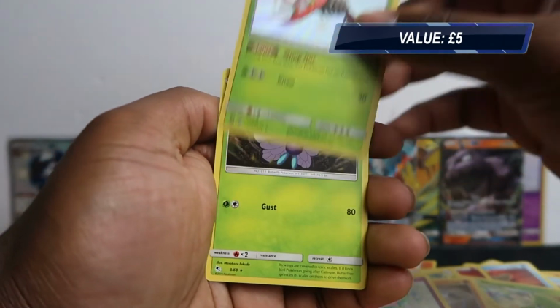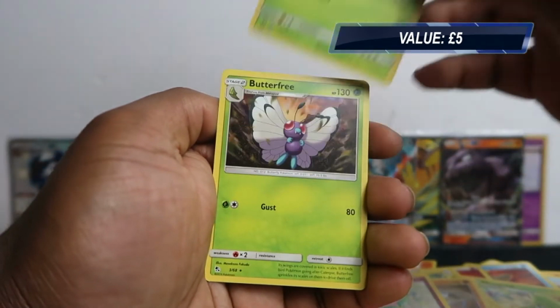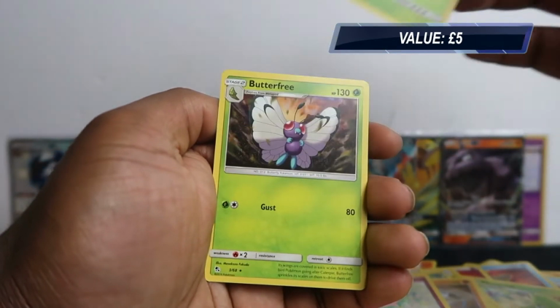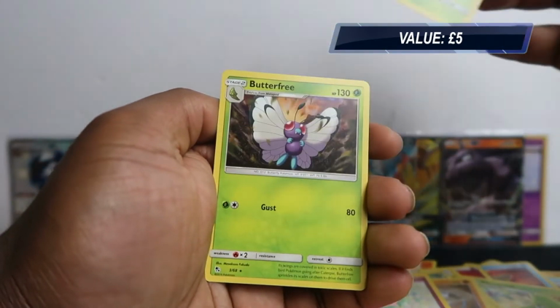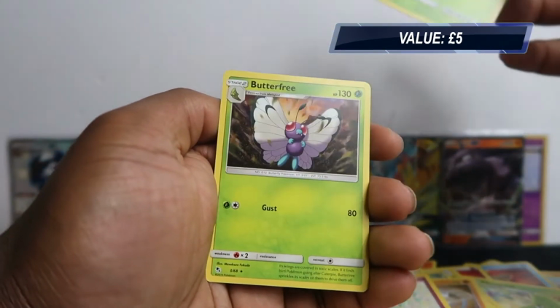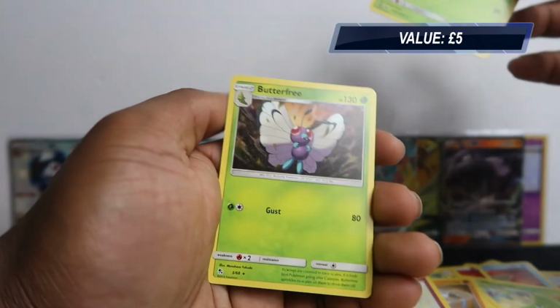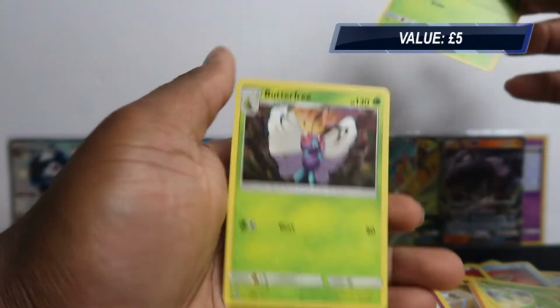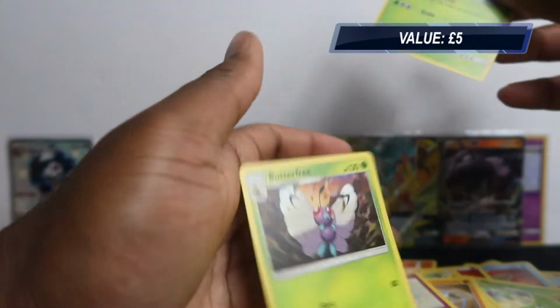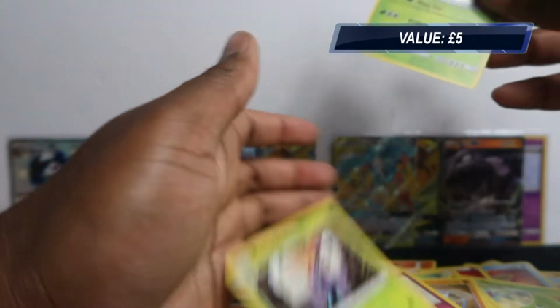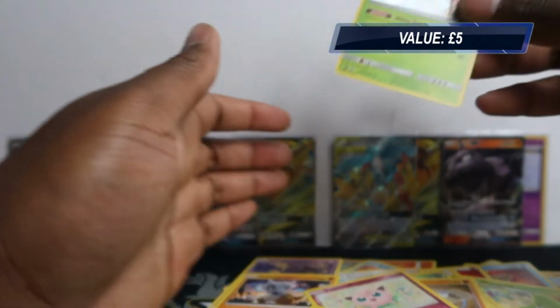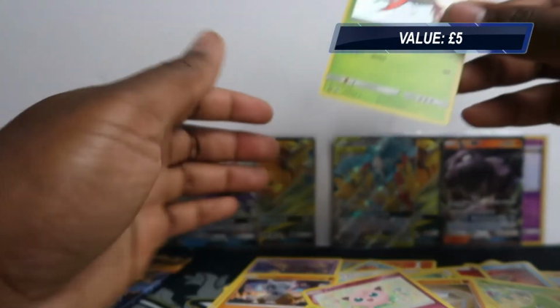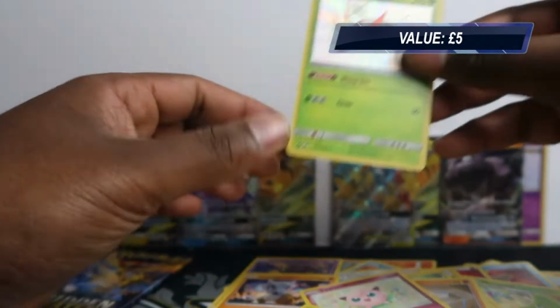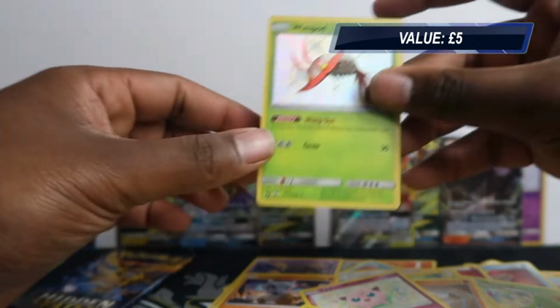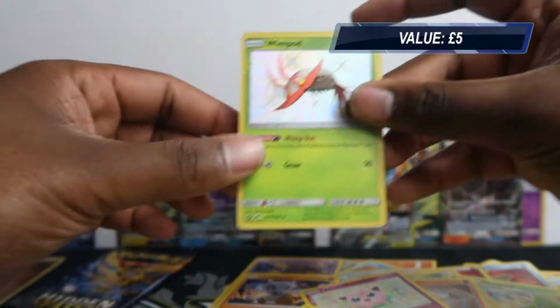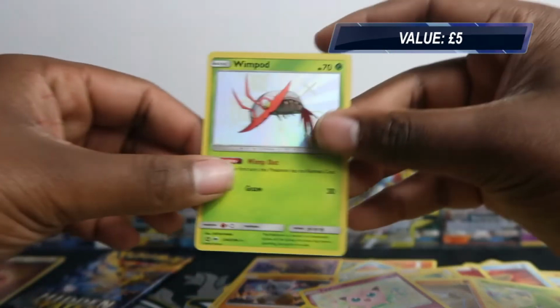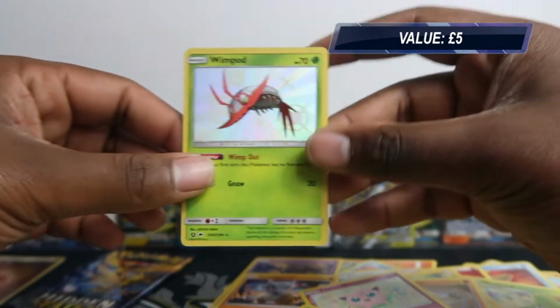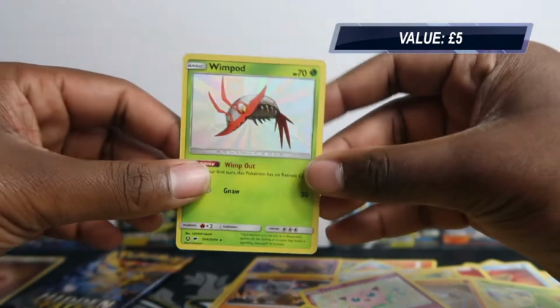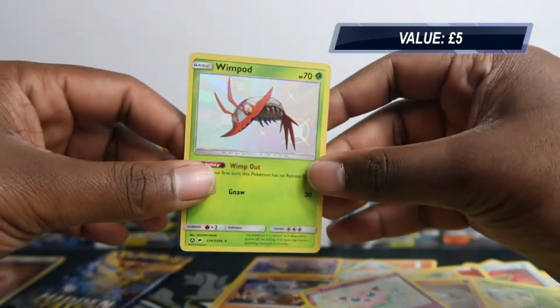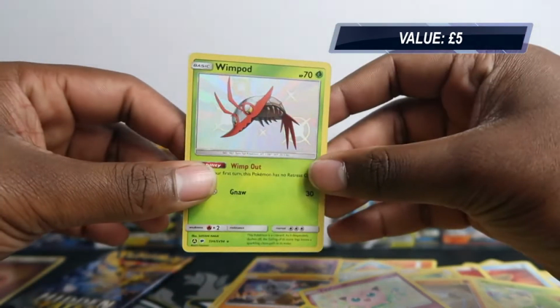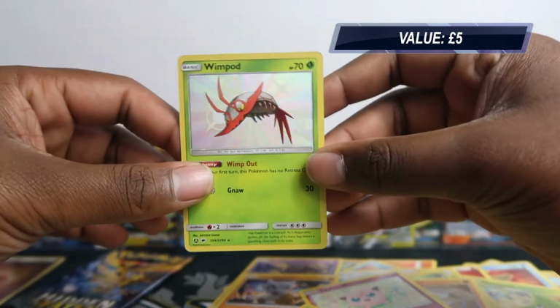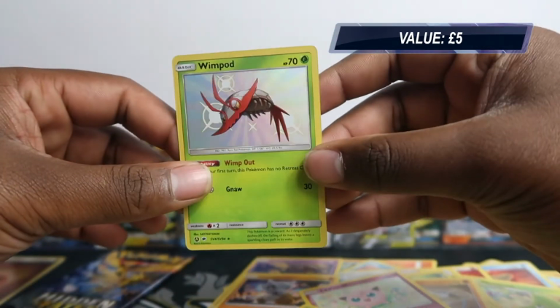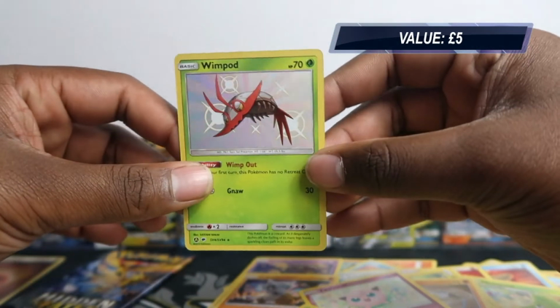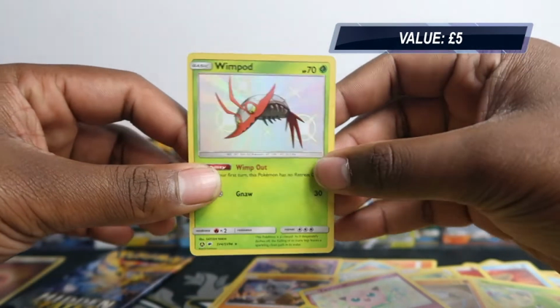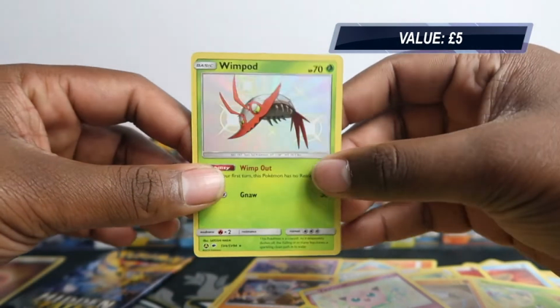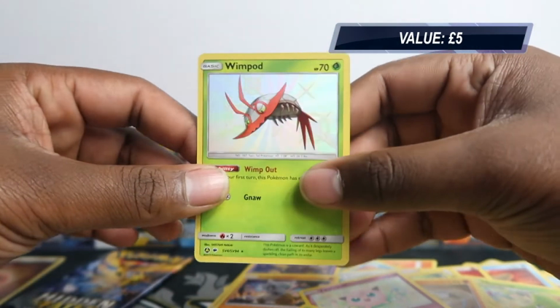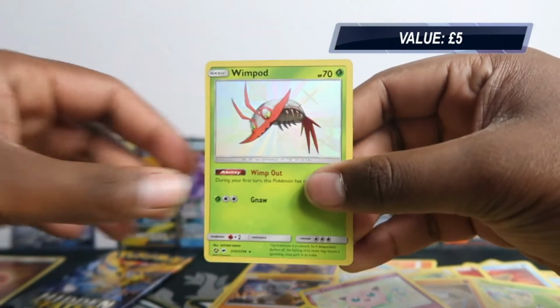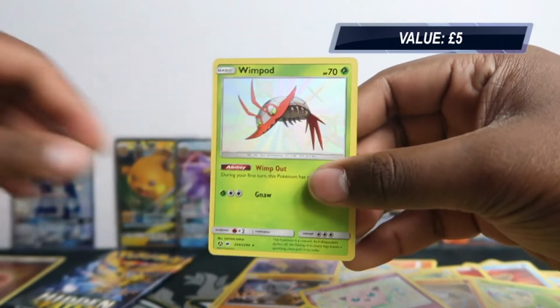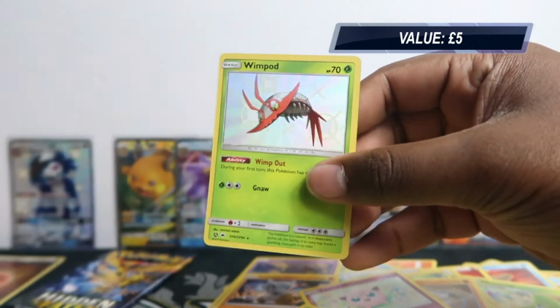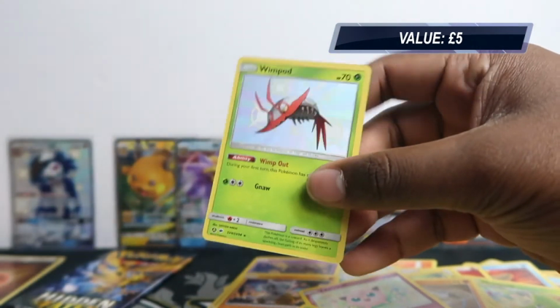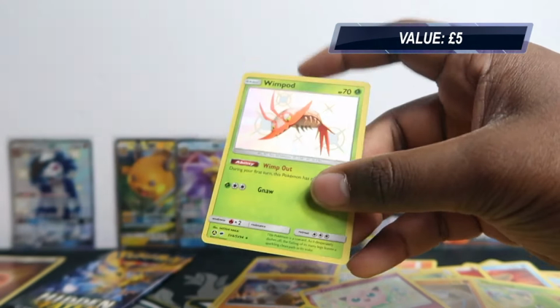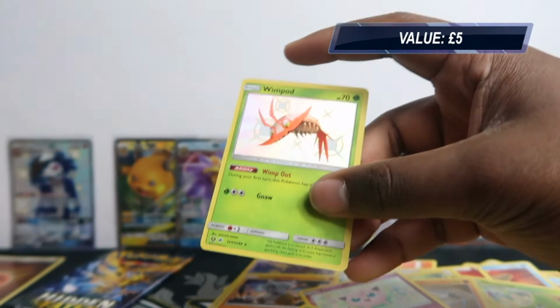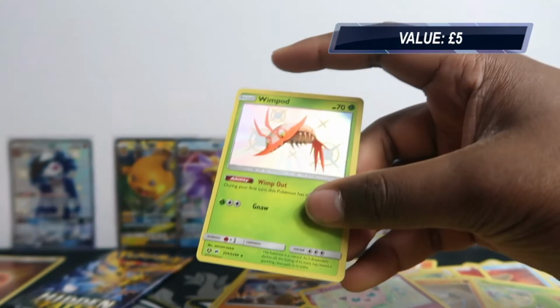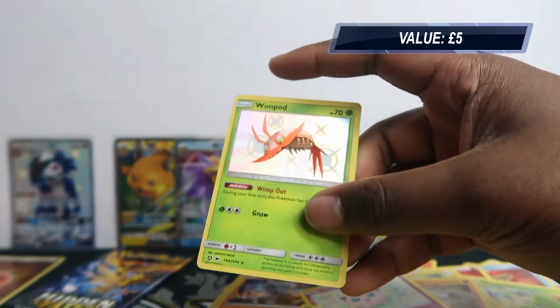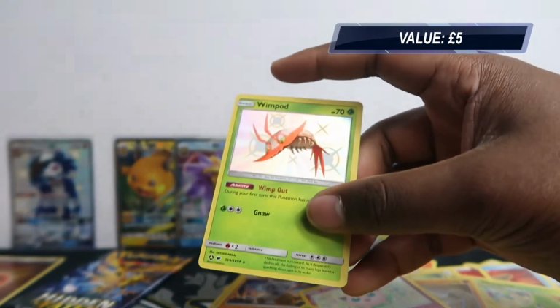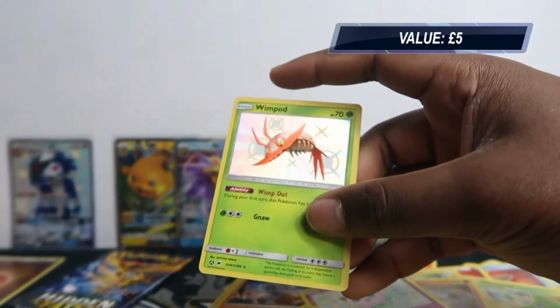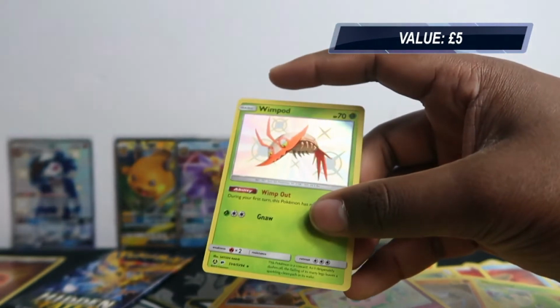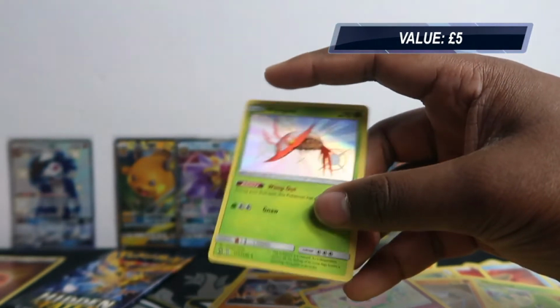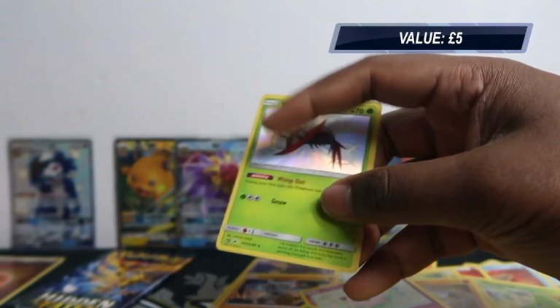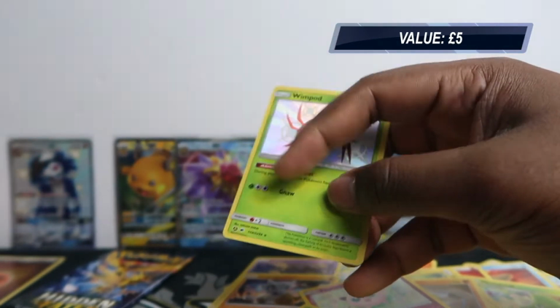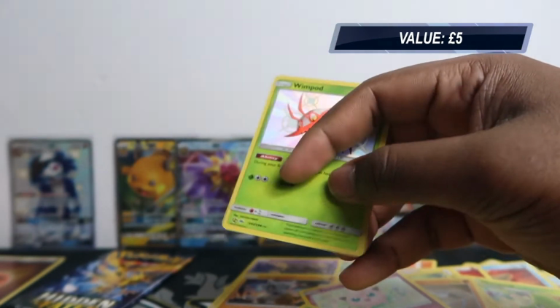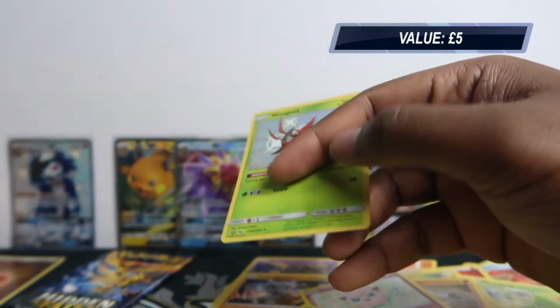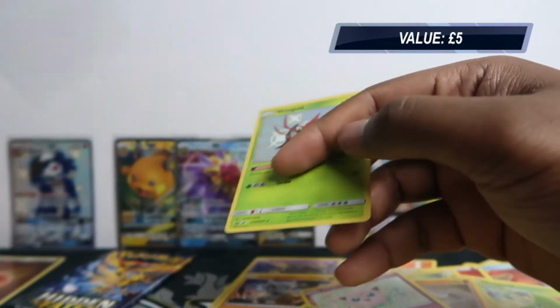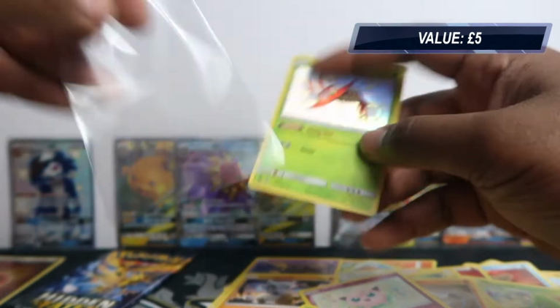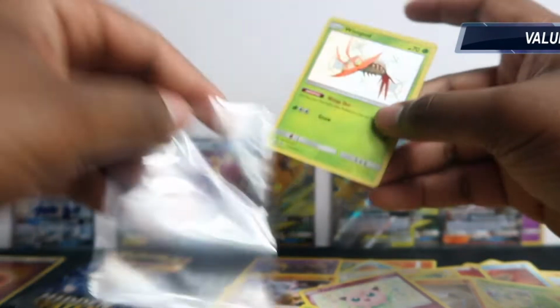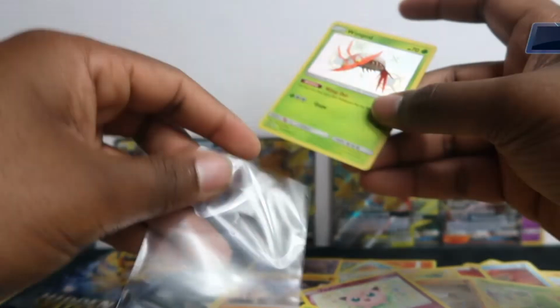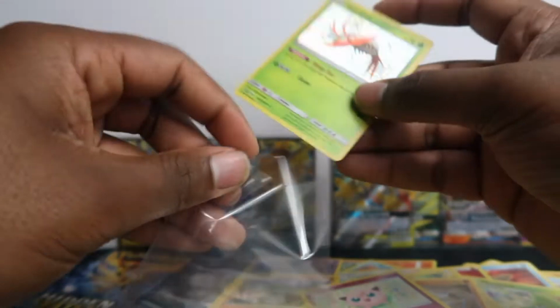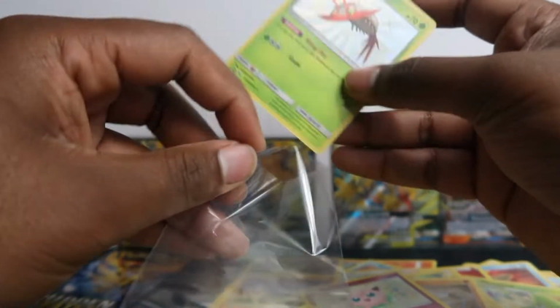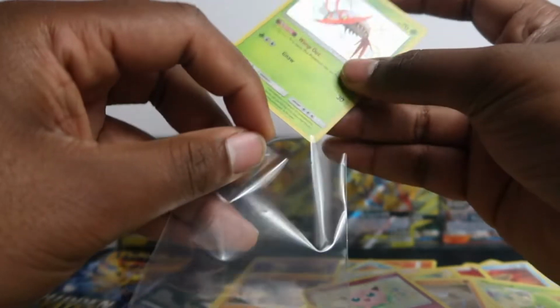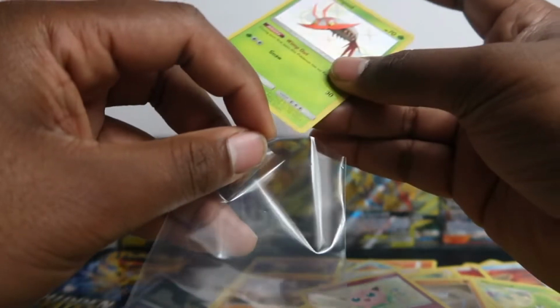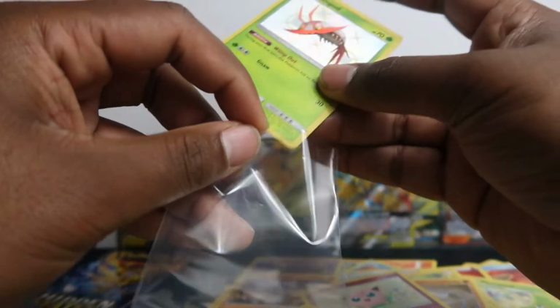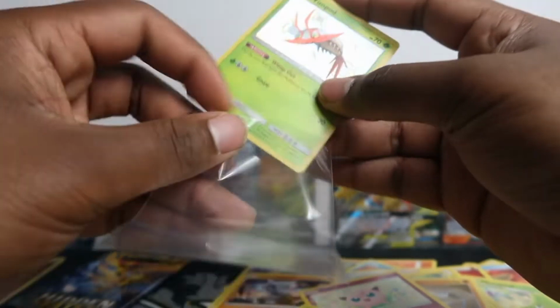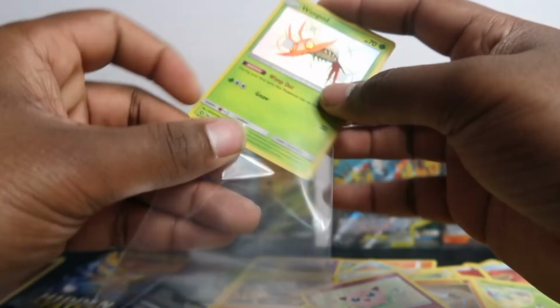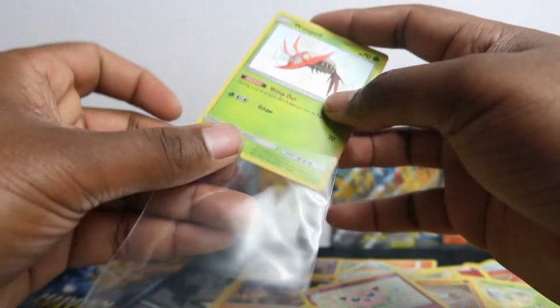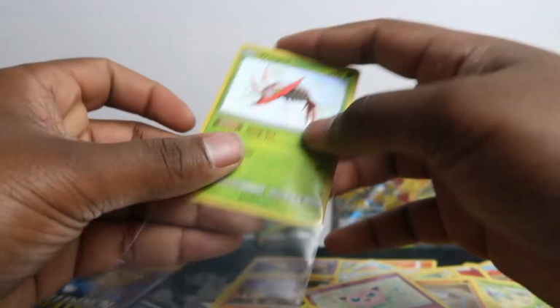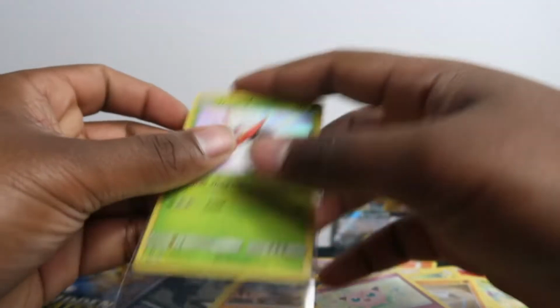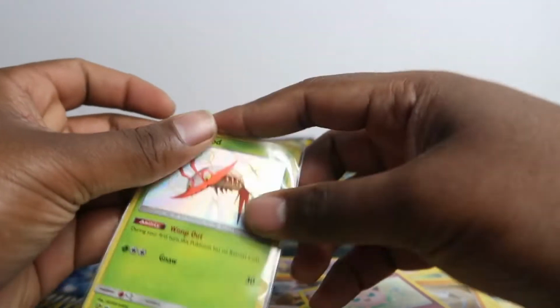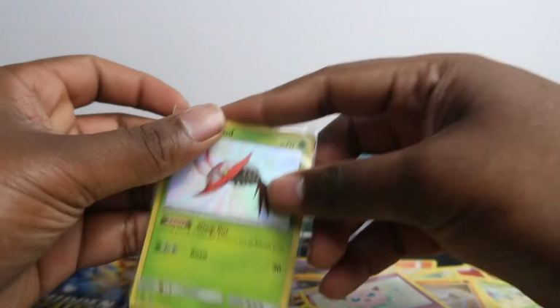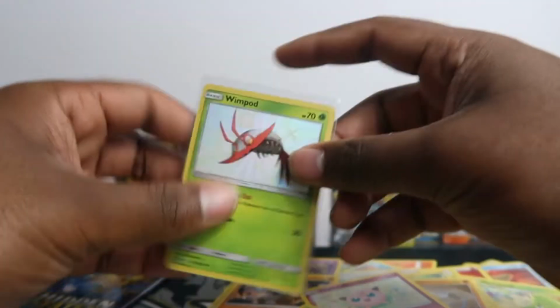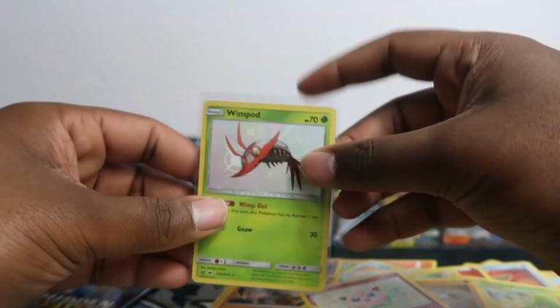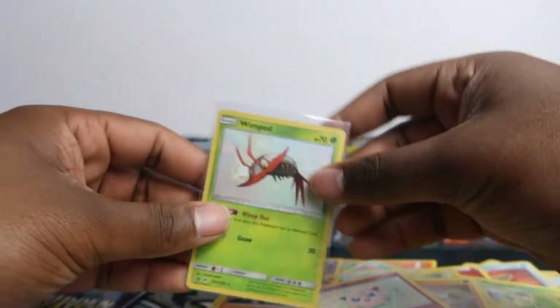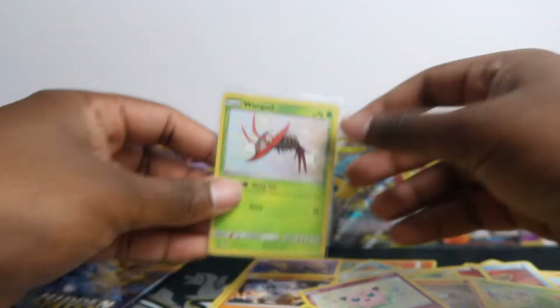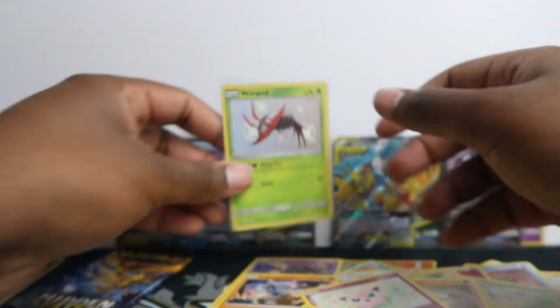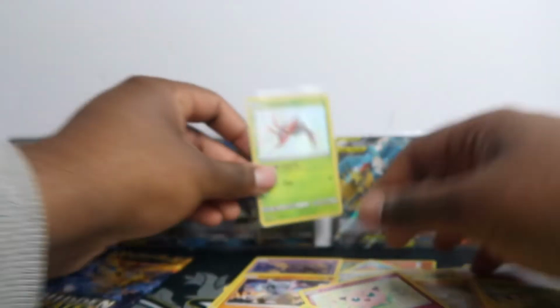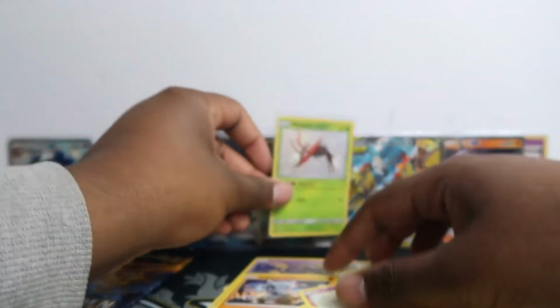Have we pulled anything from this tin yet? No we haven't. Pack: Sabrina's Suggestion, Misty's Determination, Metapod, Geodude, Cubone, Jigglypuff... we got Wimpod shiny! Nice hit there. Then just a regular Butterfree. Shiny Wimpod holo — nice! One pack left.